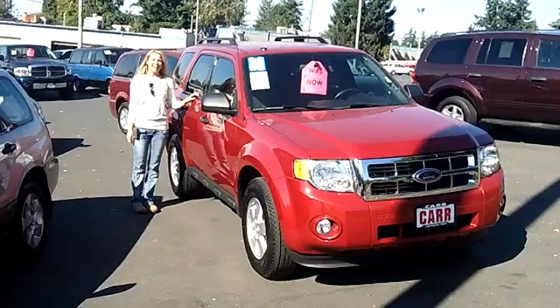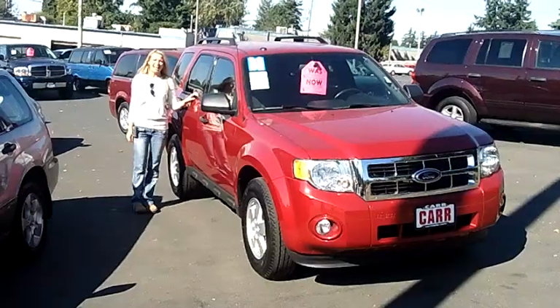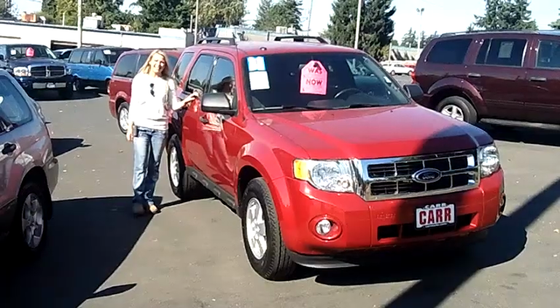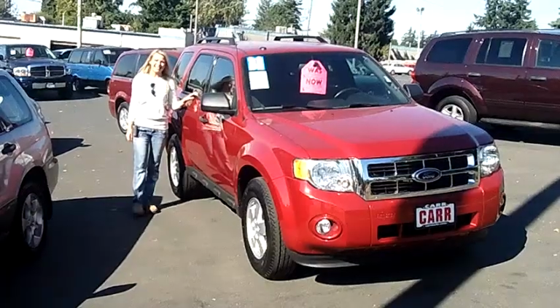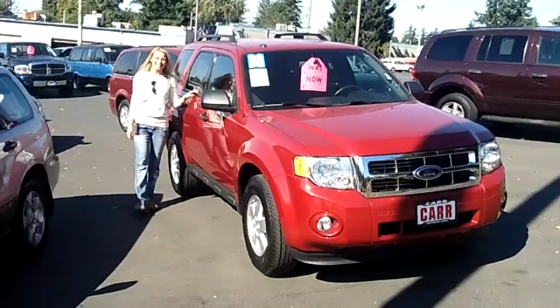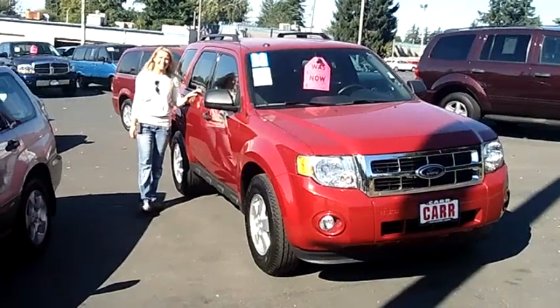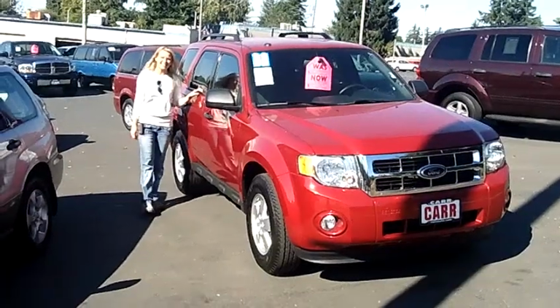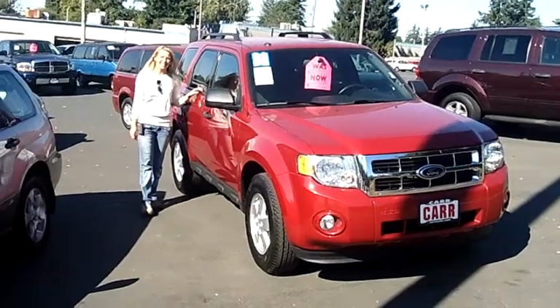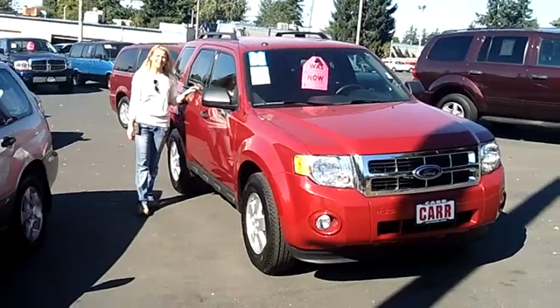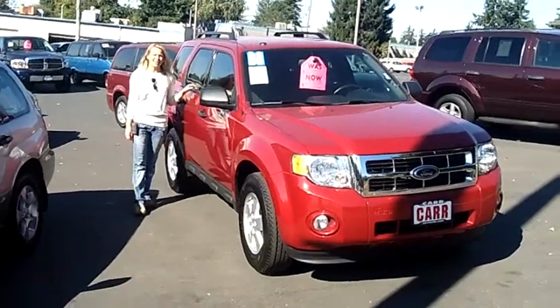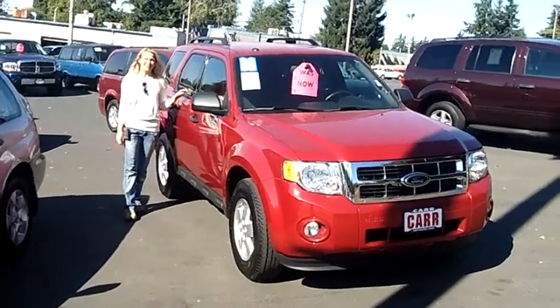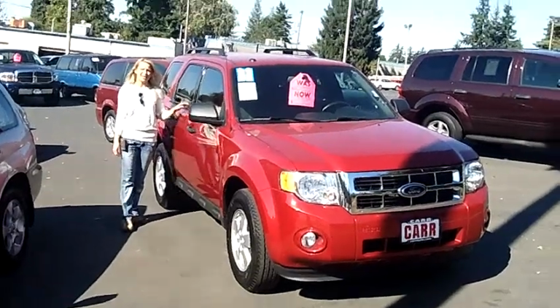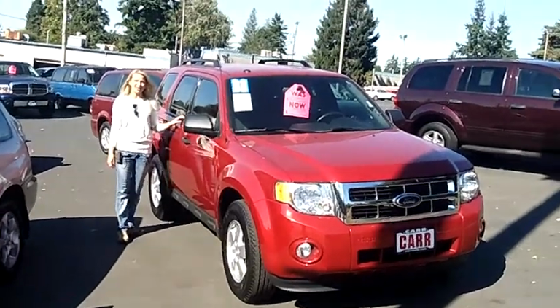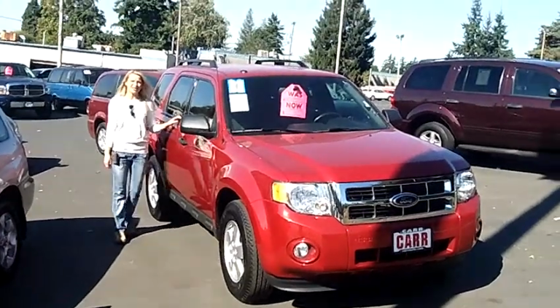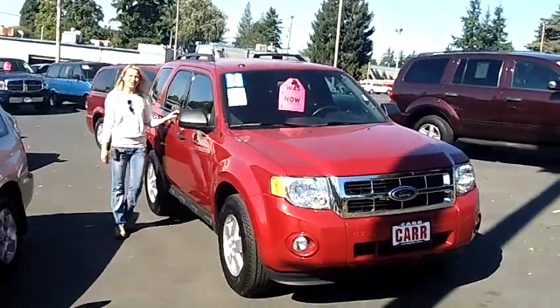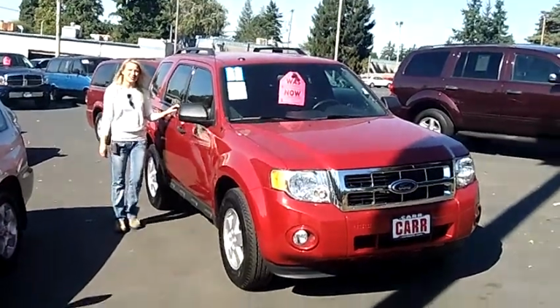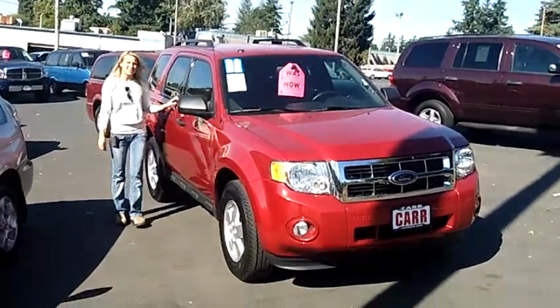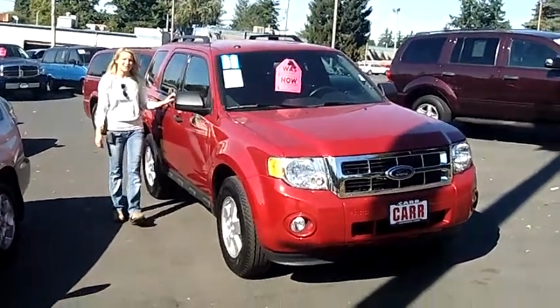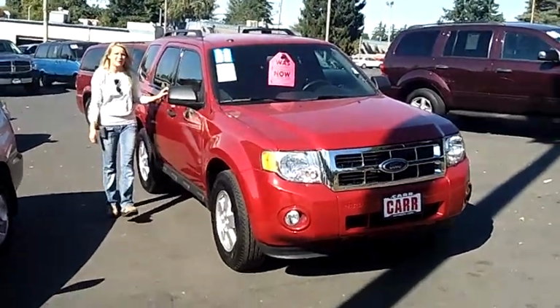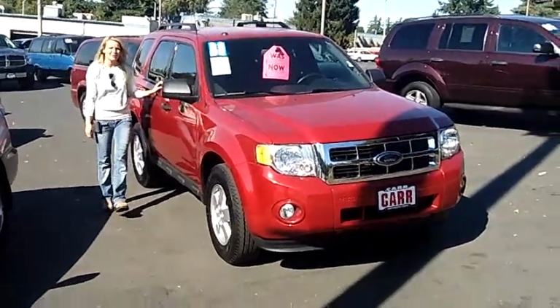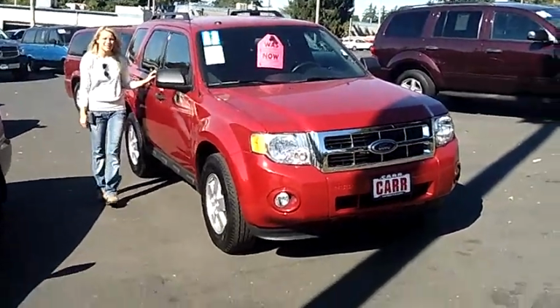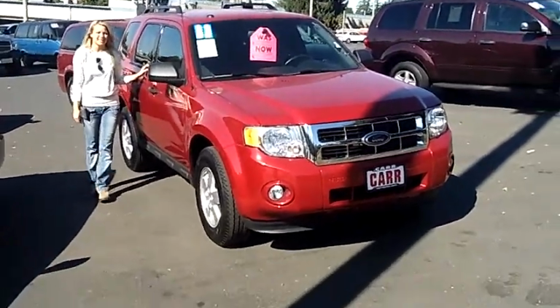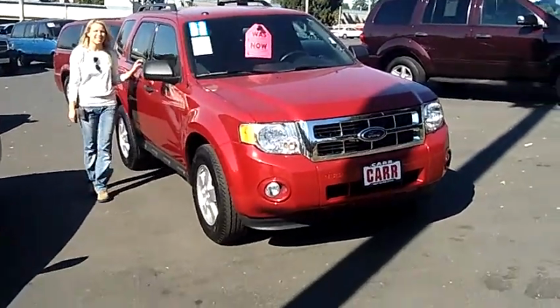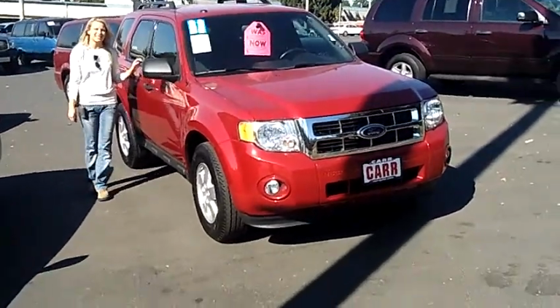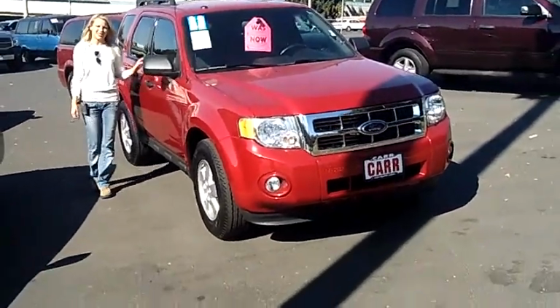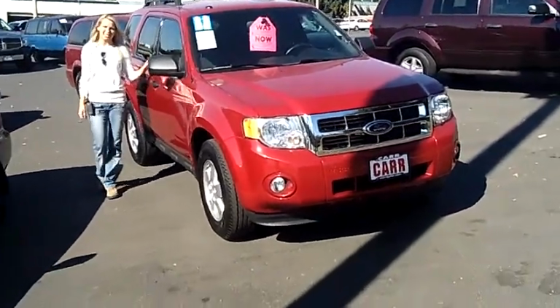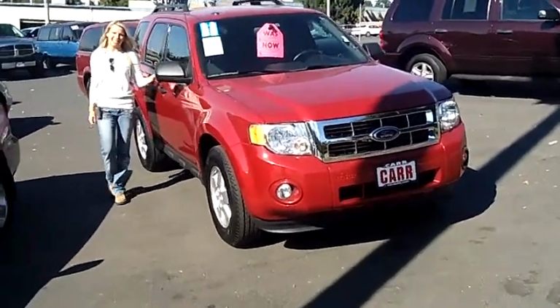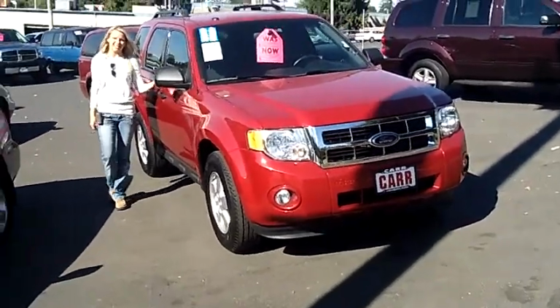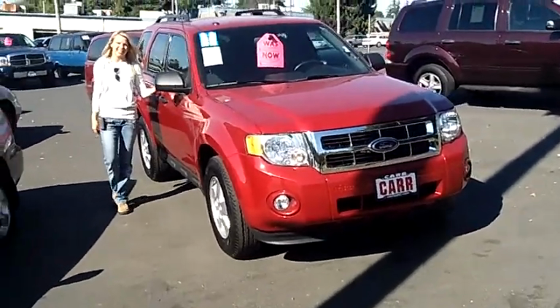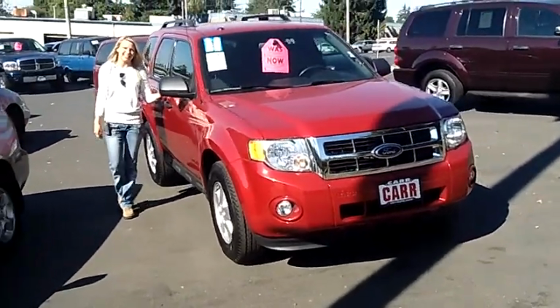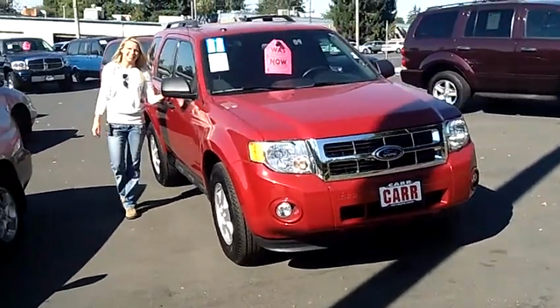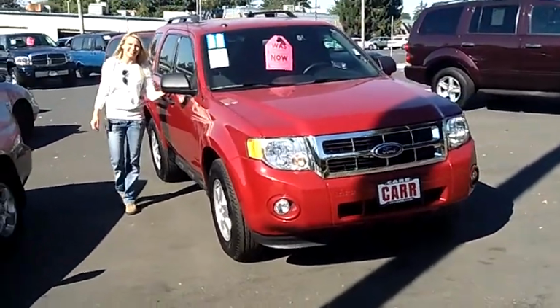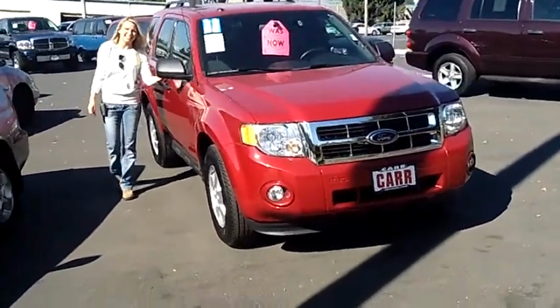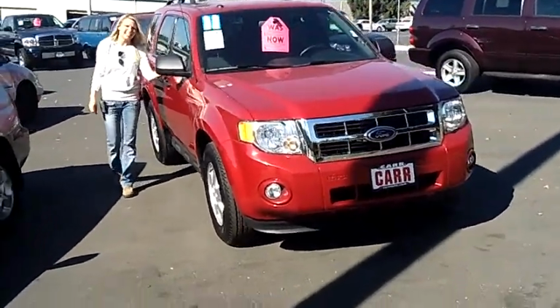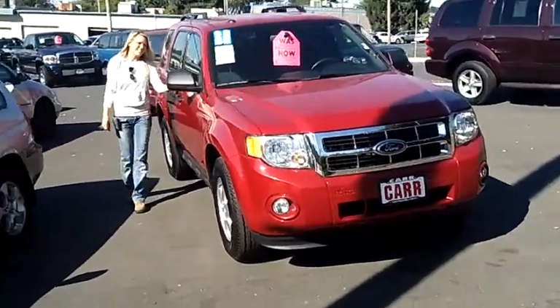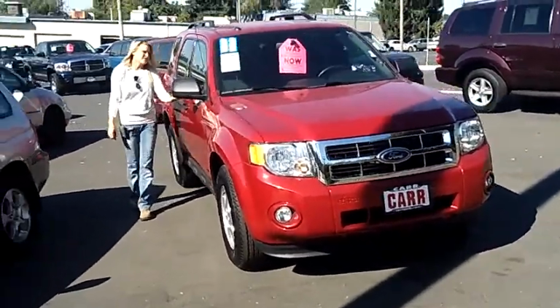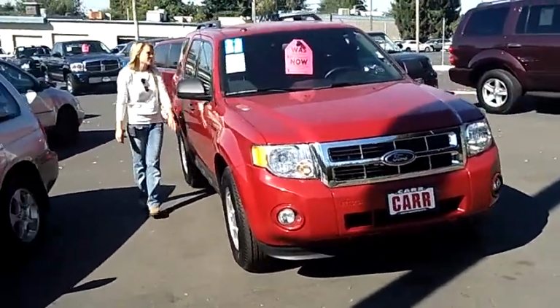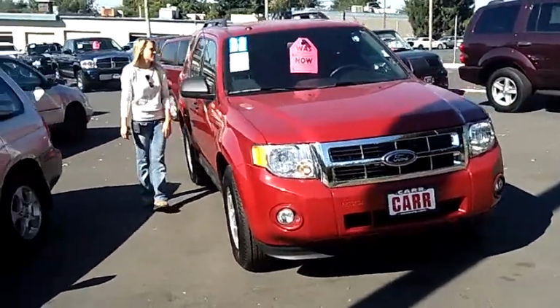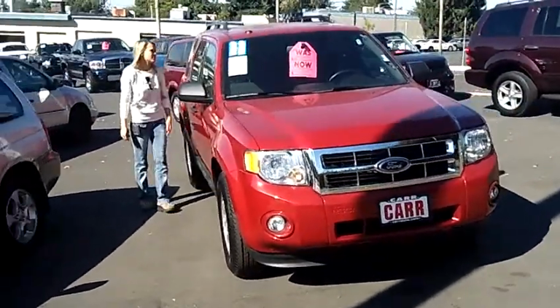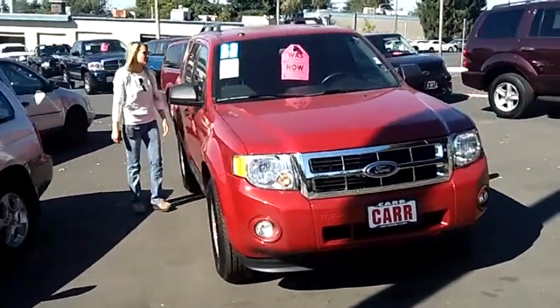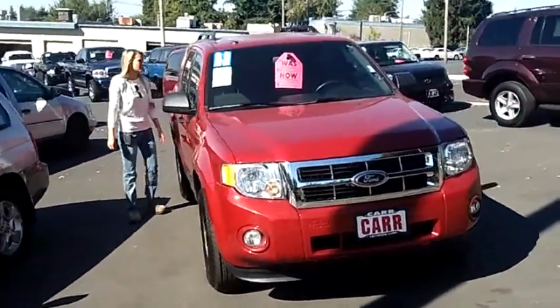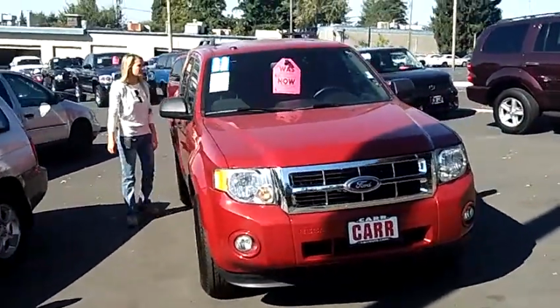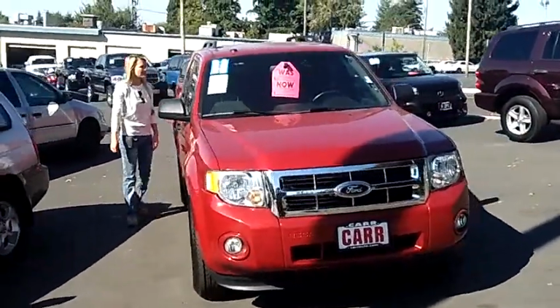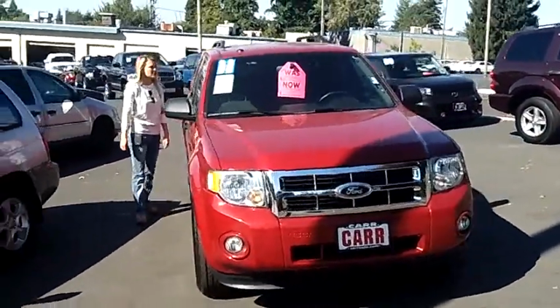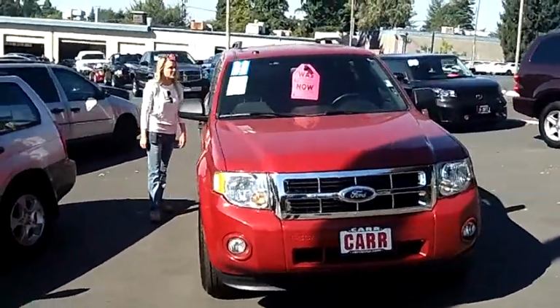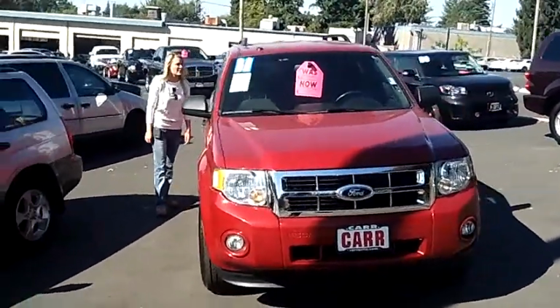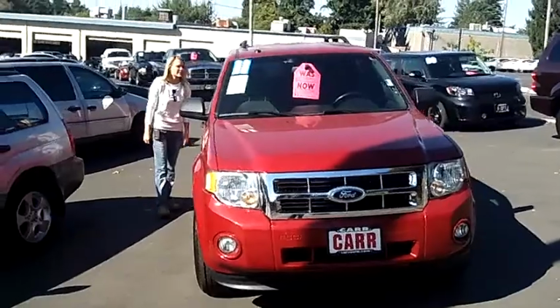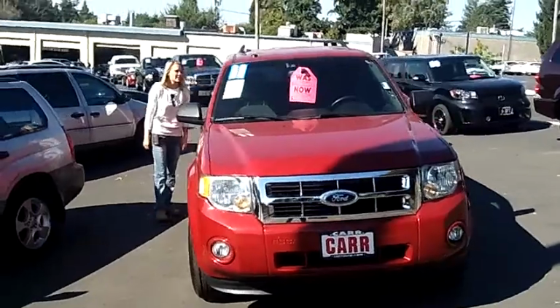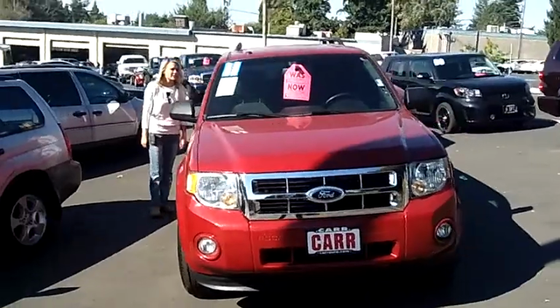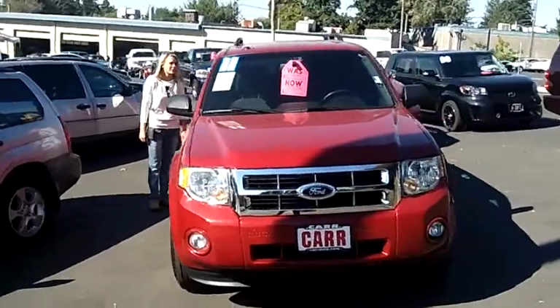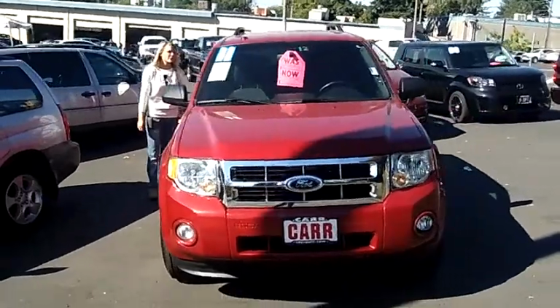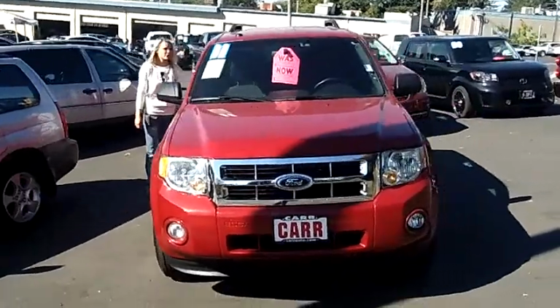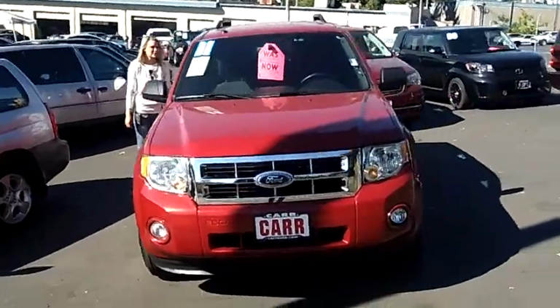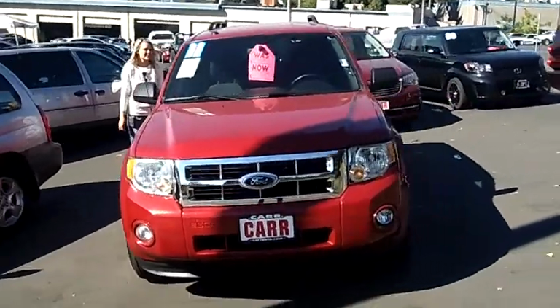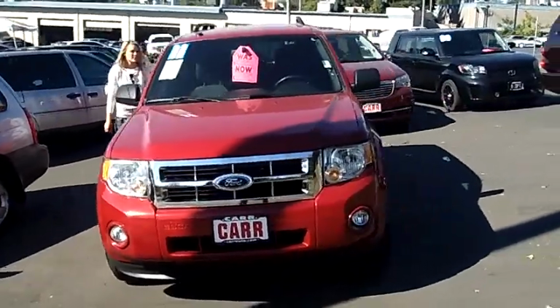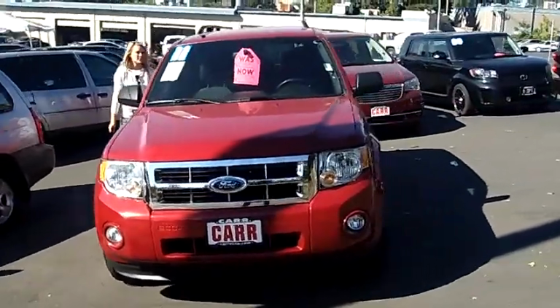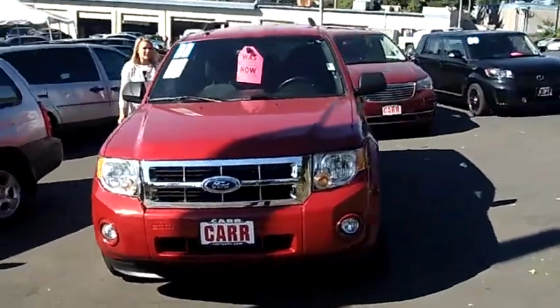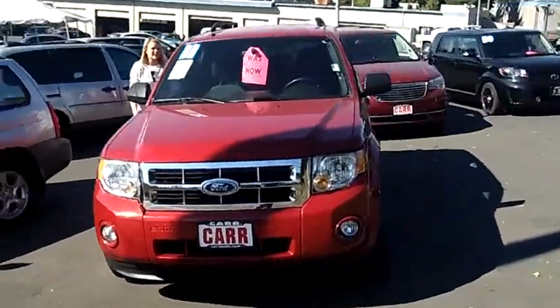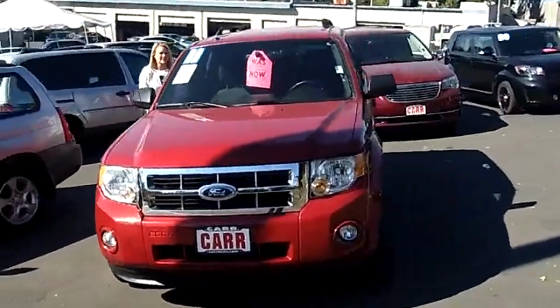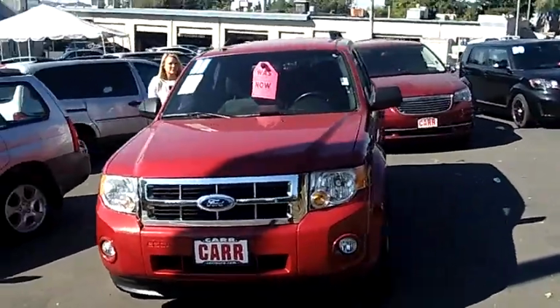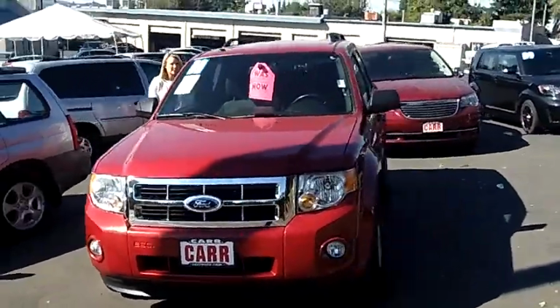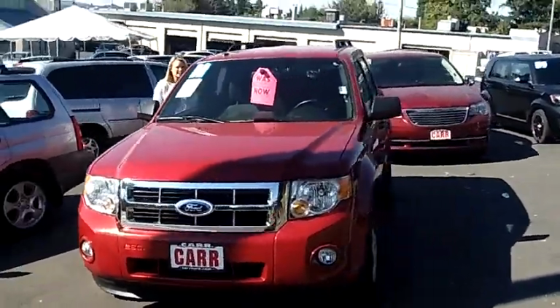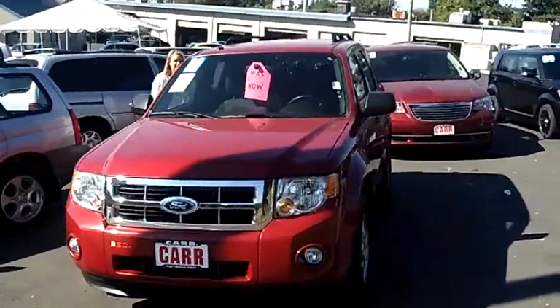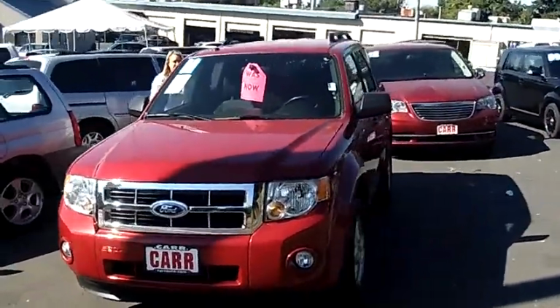Hi, this is Lacey. I'm here at Car Used Cars in Beaverton. Thanks for clicking on that link. This is your virtual tour of the 2011 Ford Escape XLT.